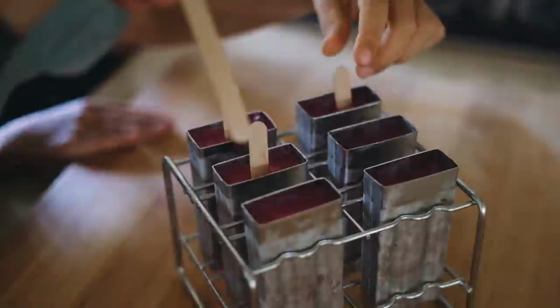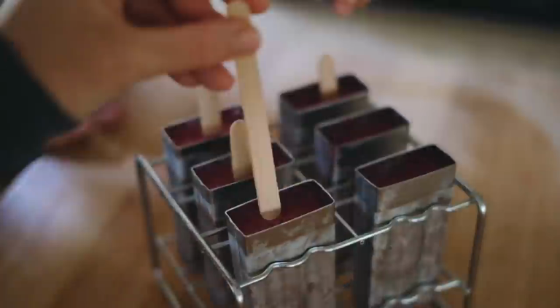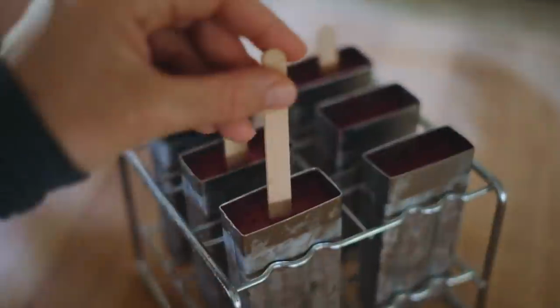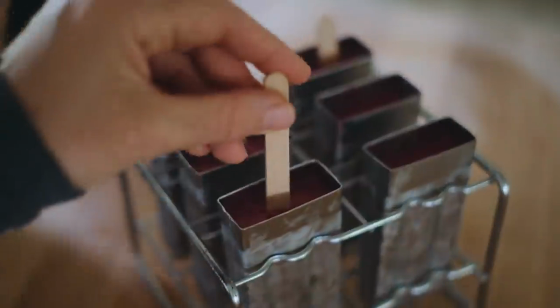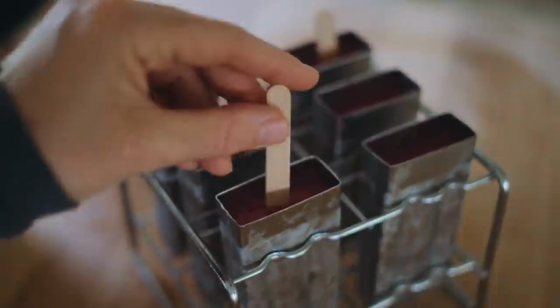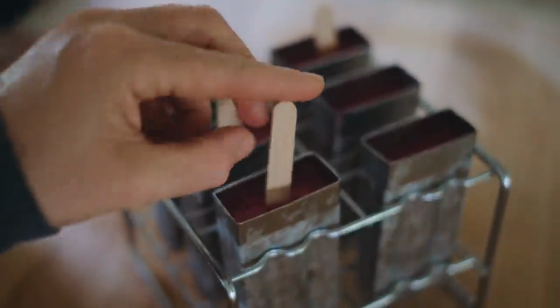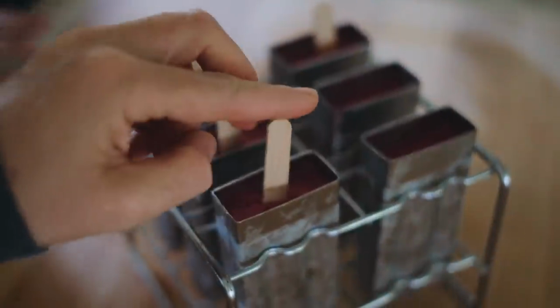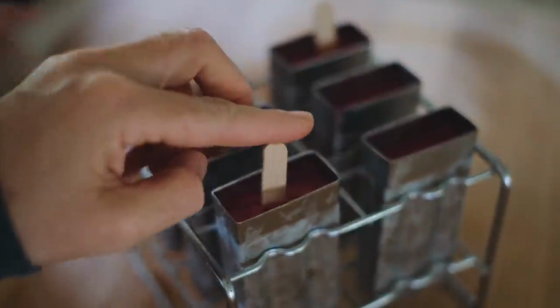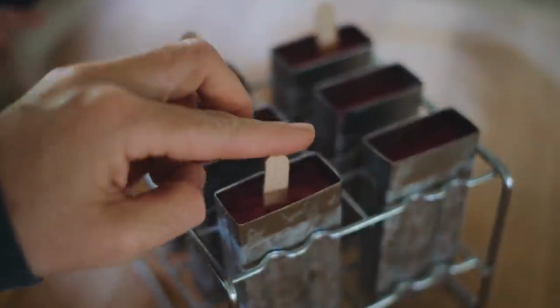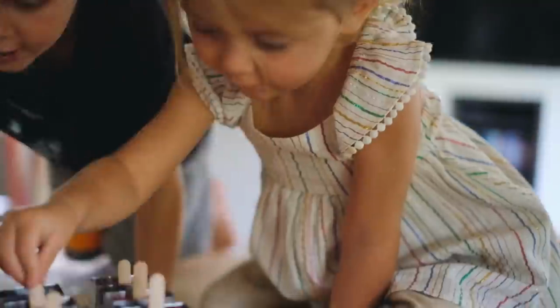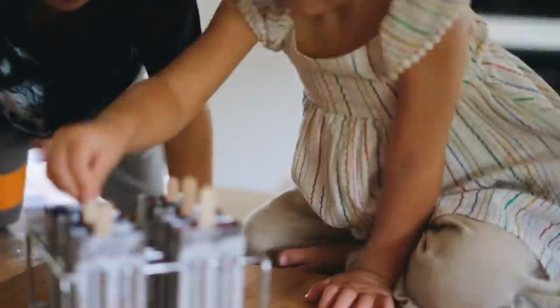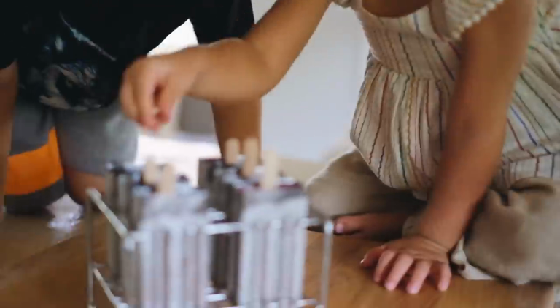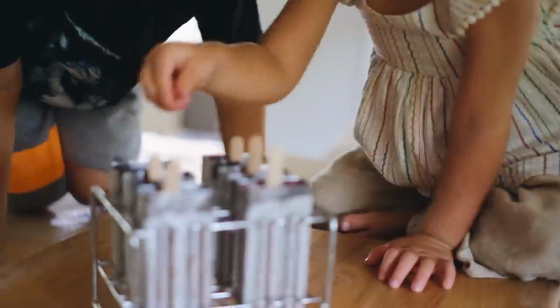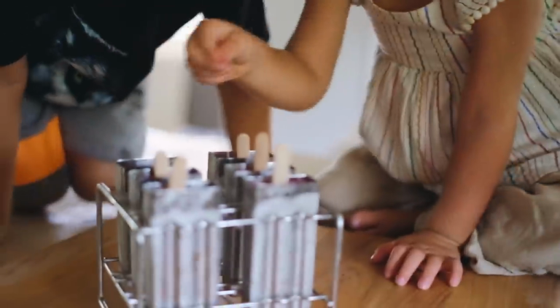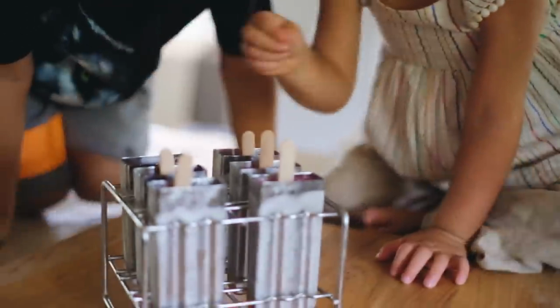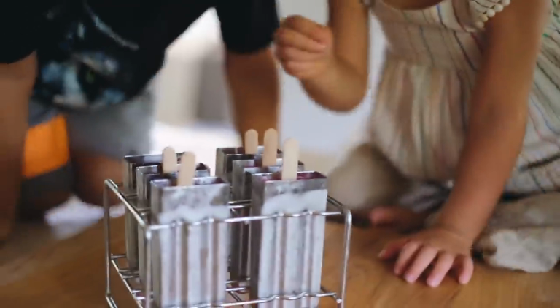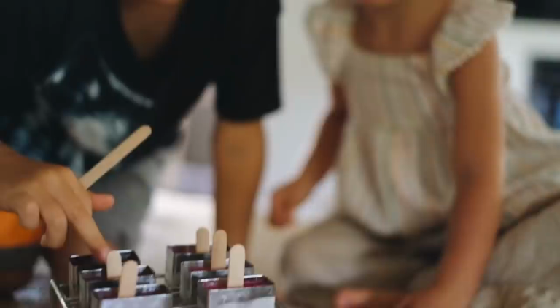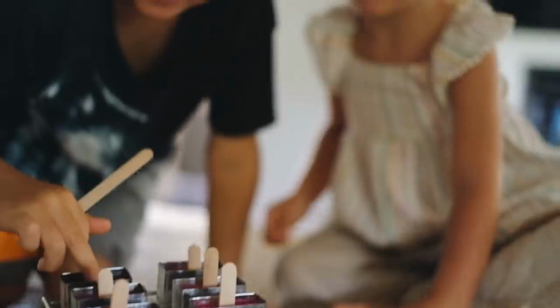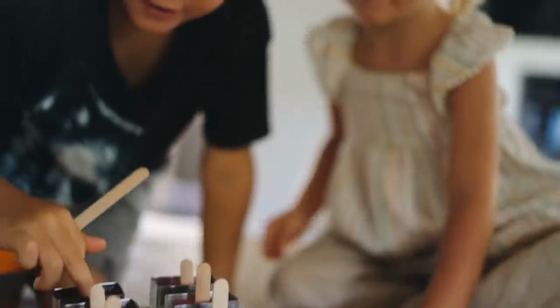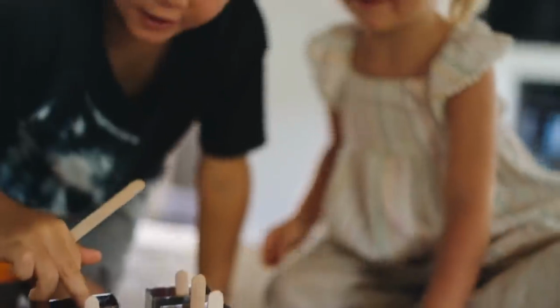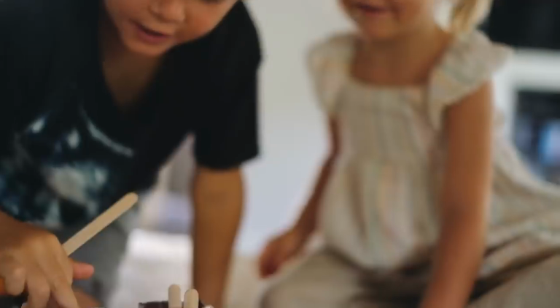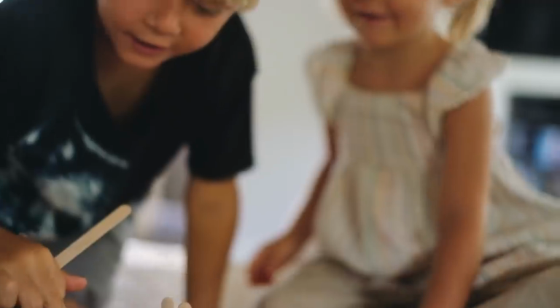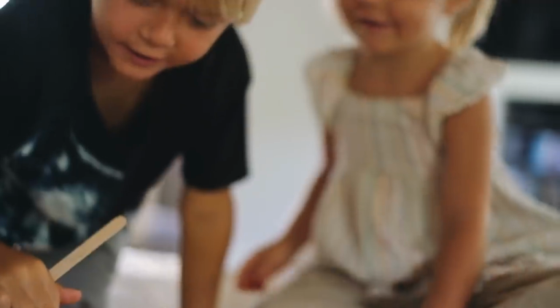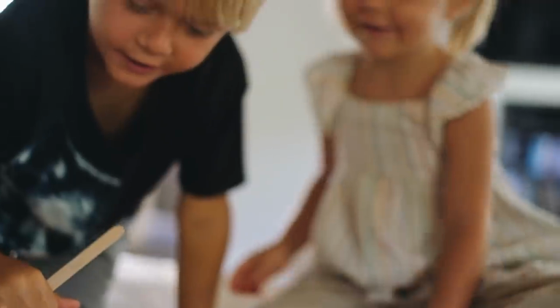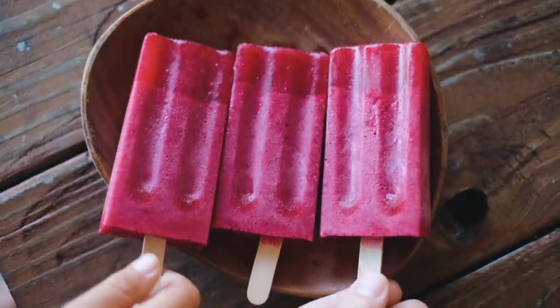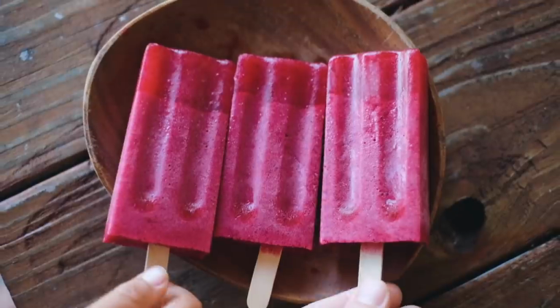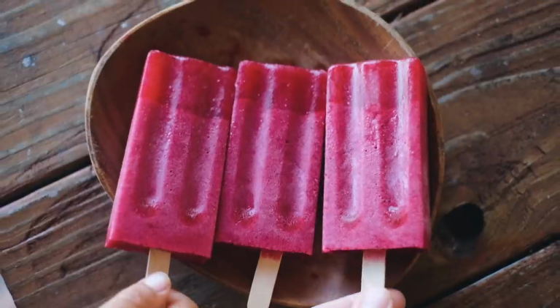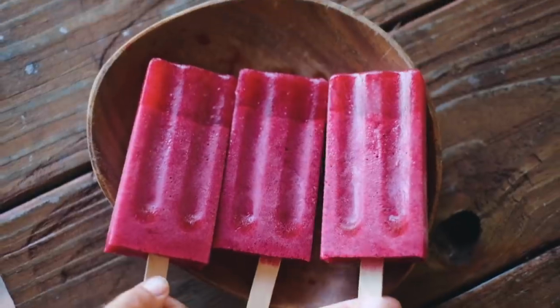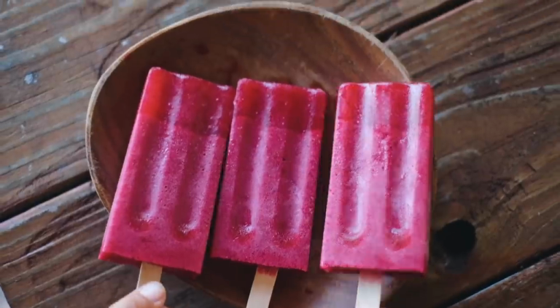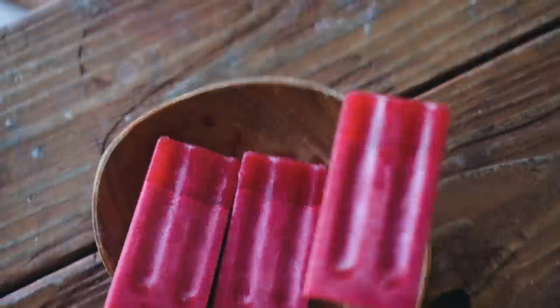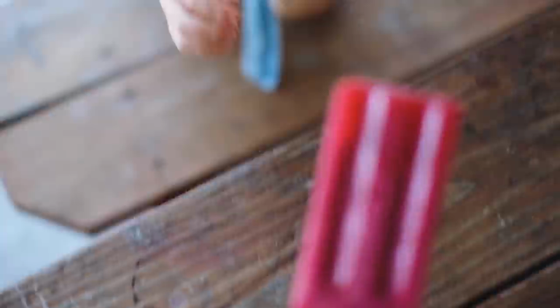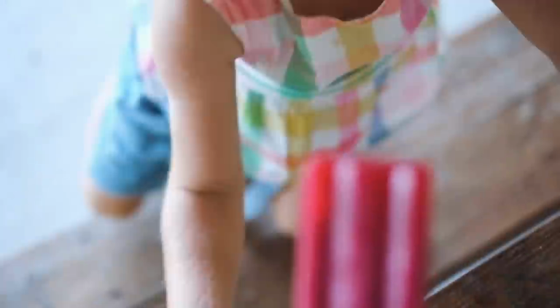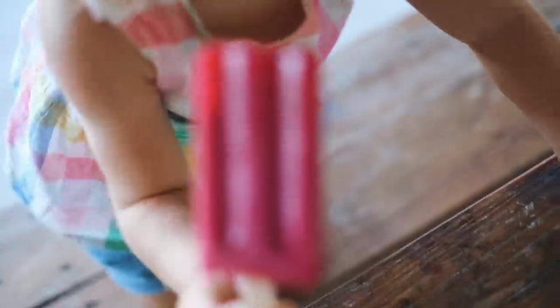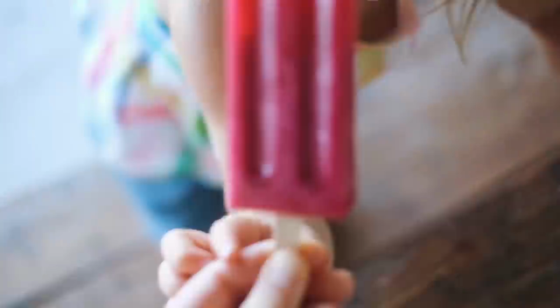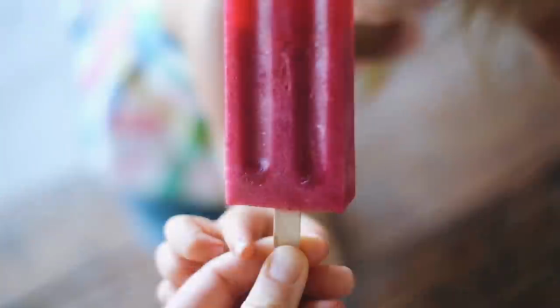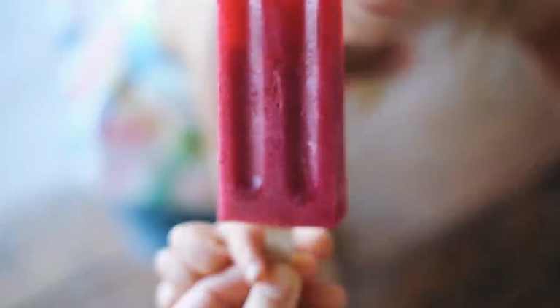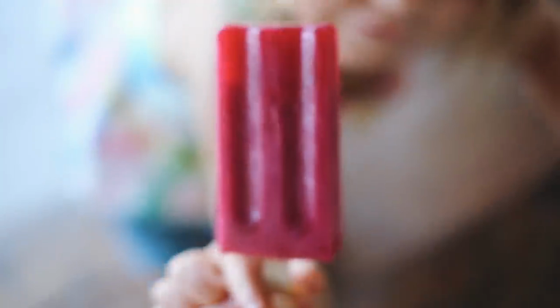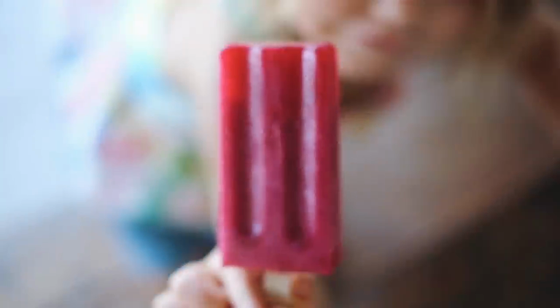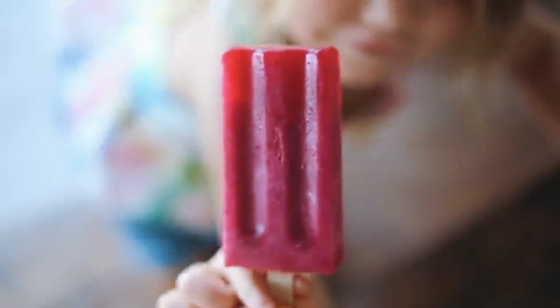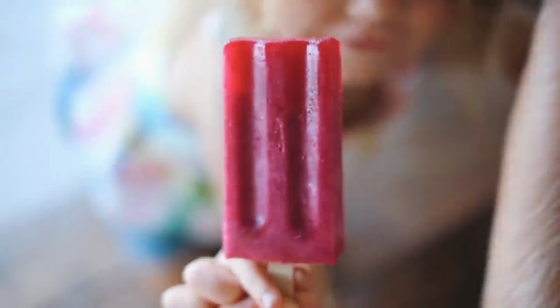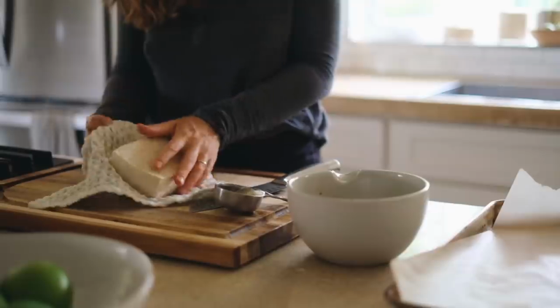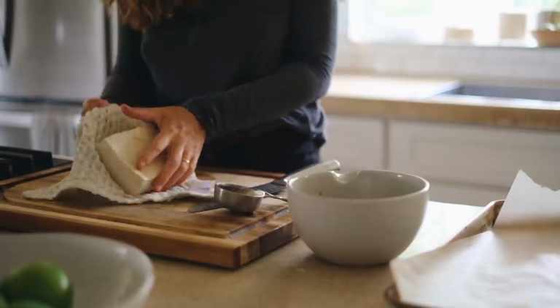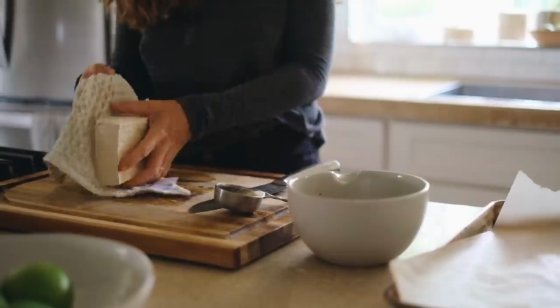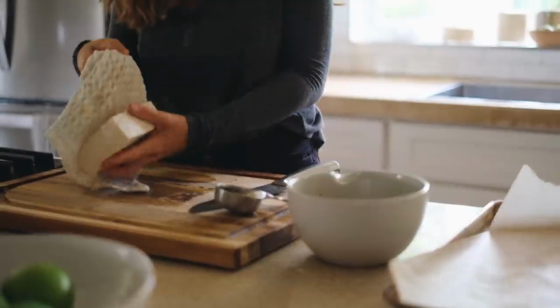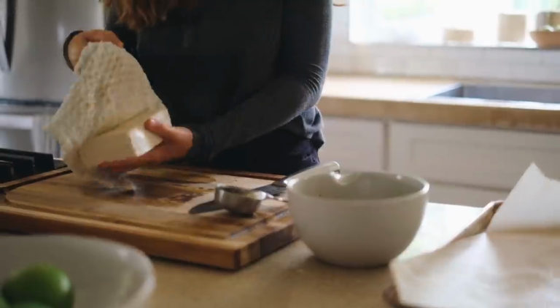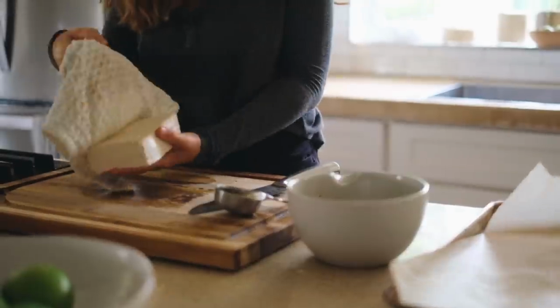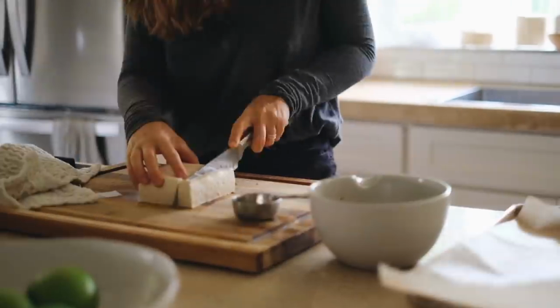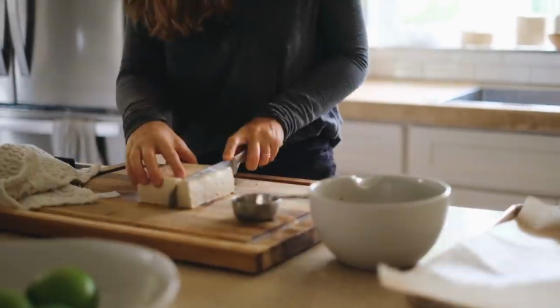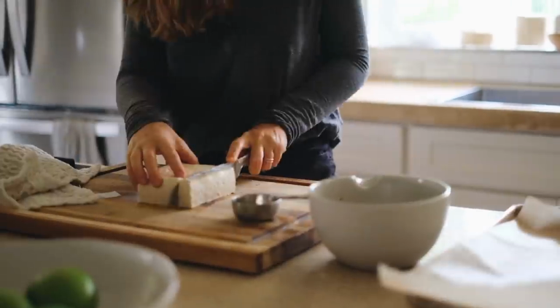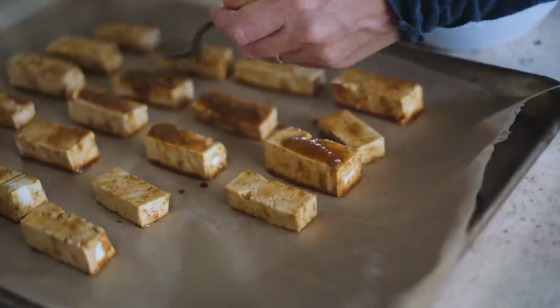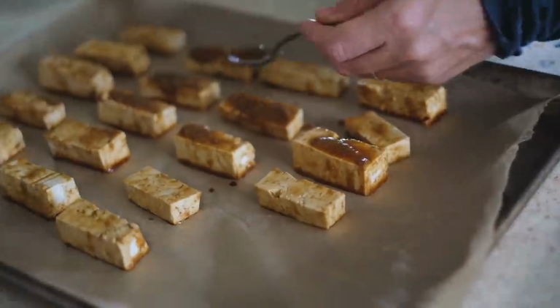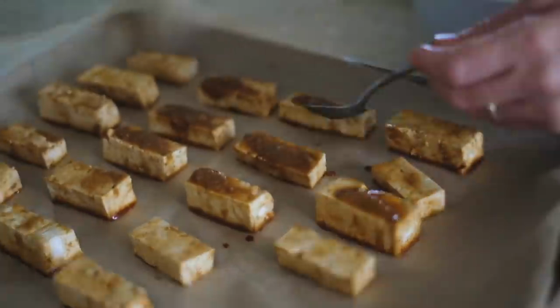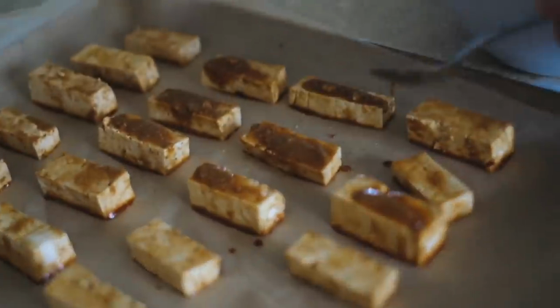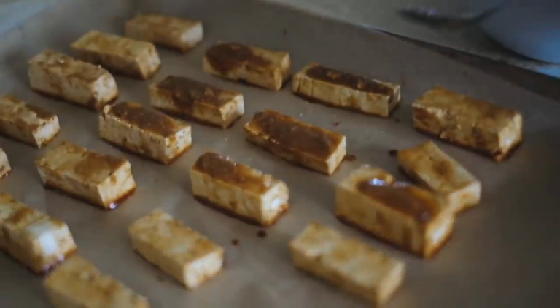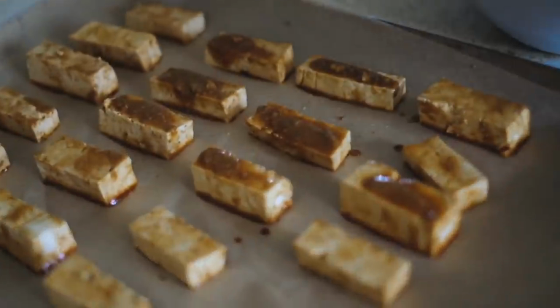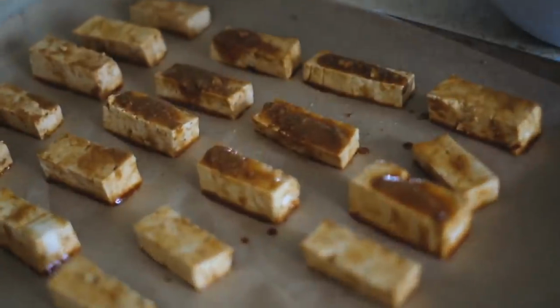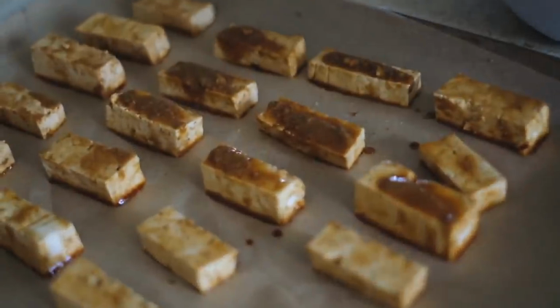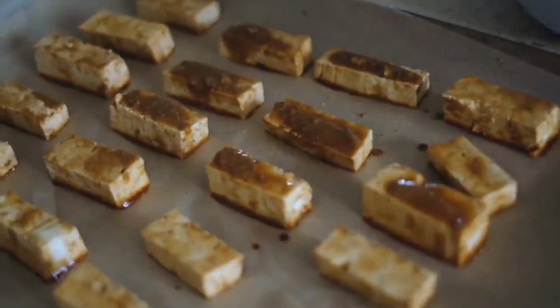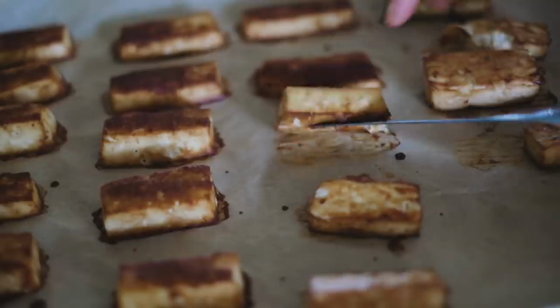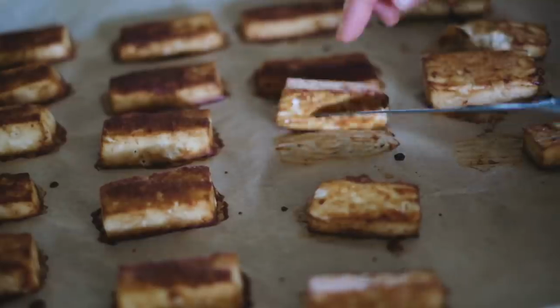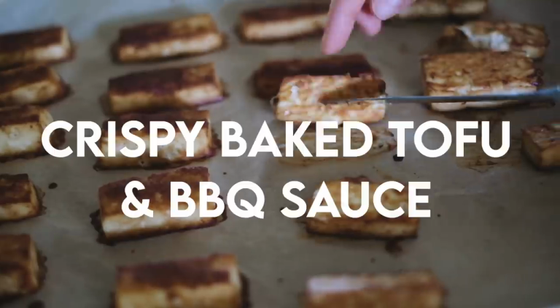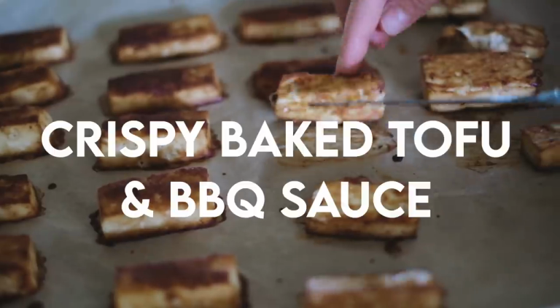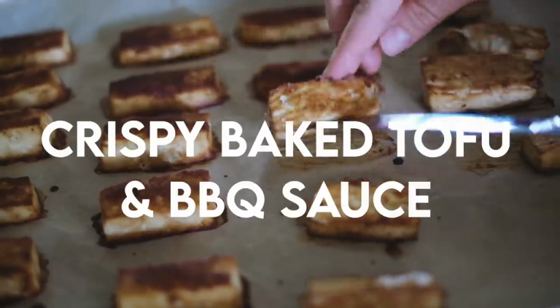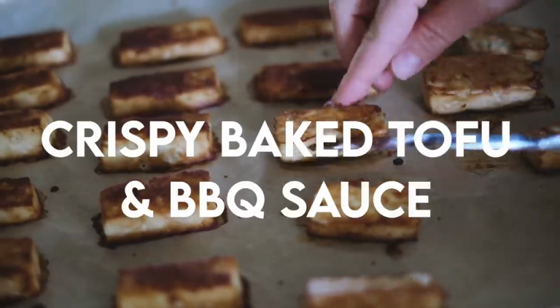All these recipes are vegan, whole foods focused, and healthy for the family. I'll leave the full recipes in the description box below for you guys.